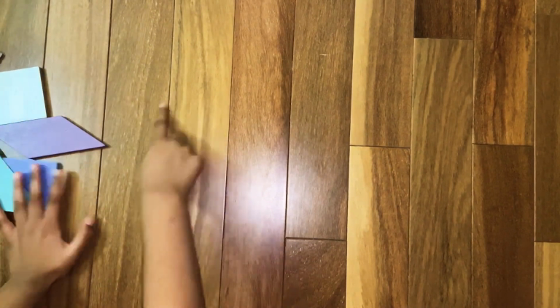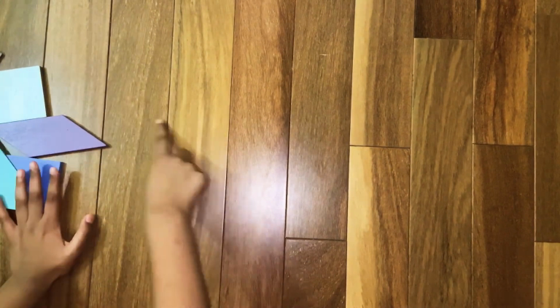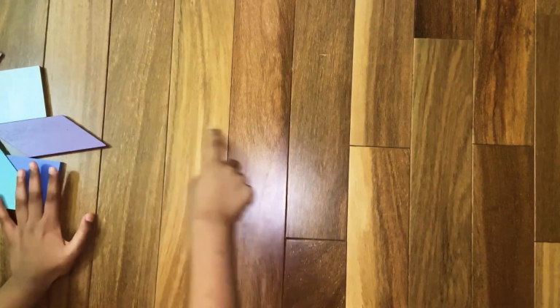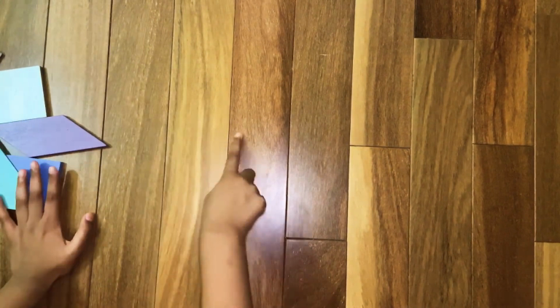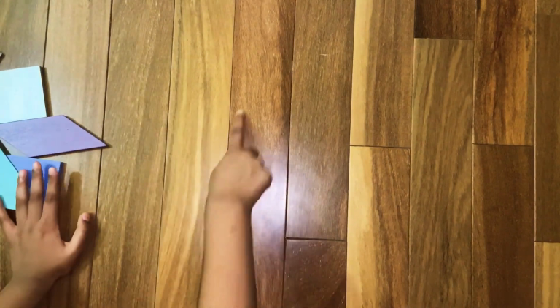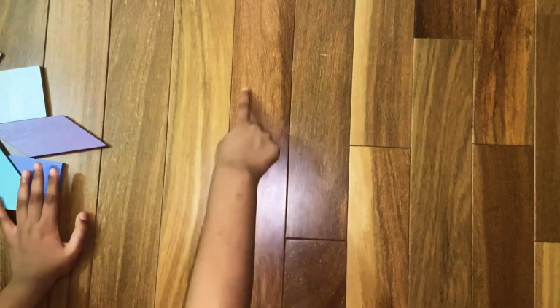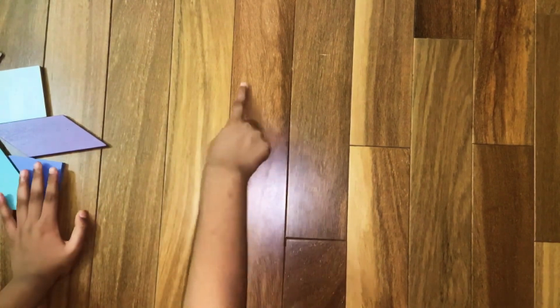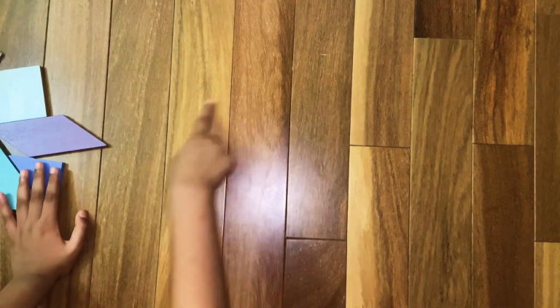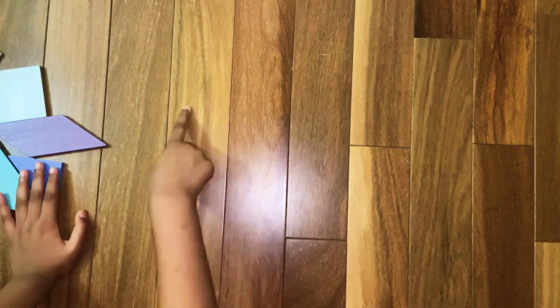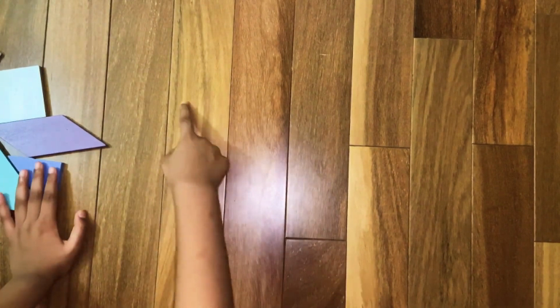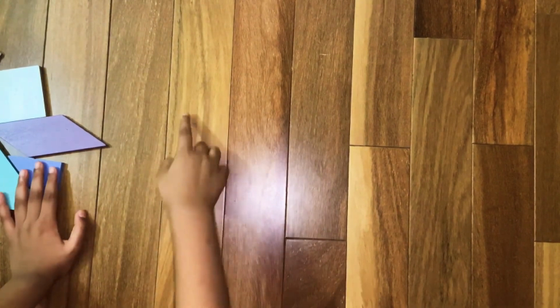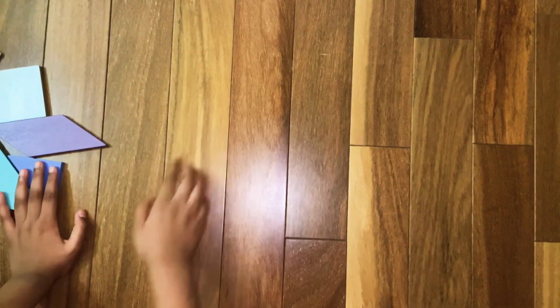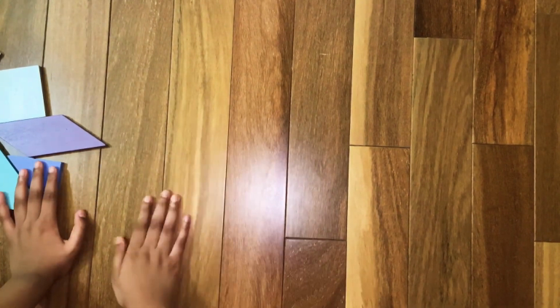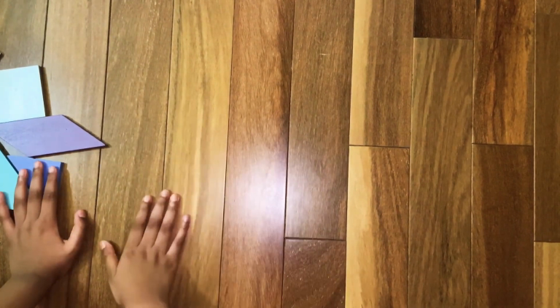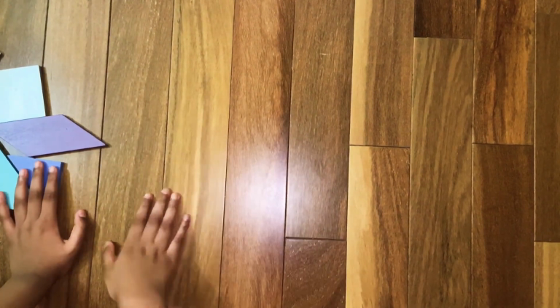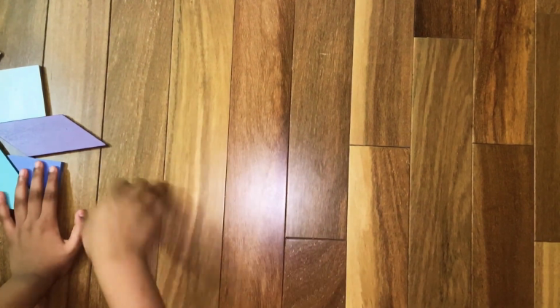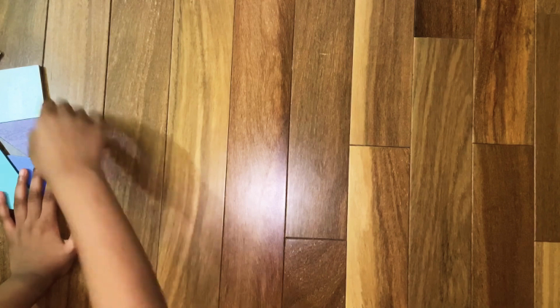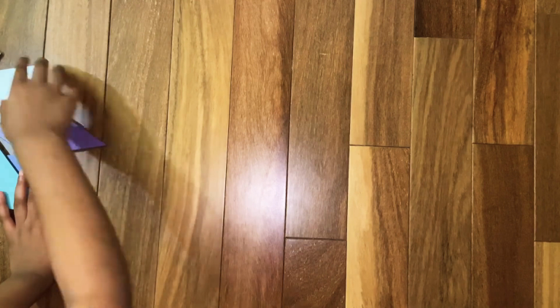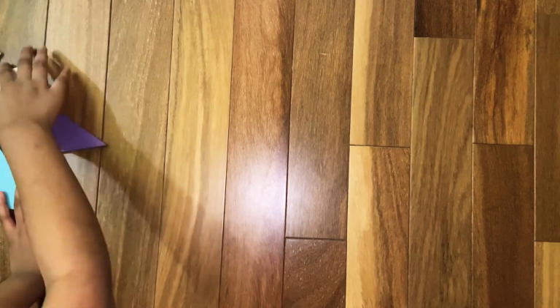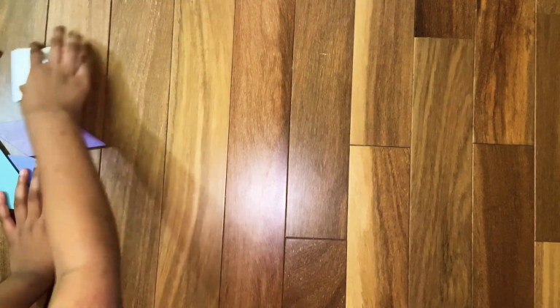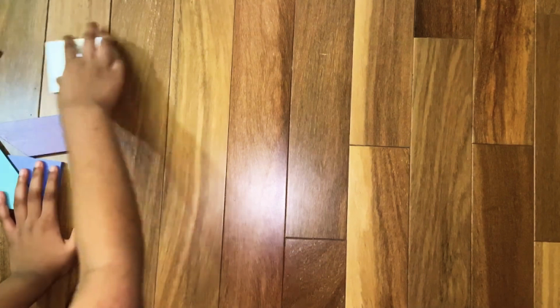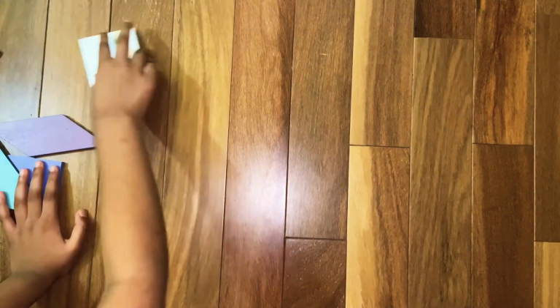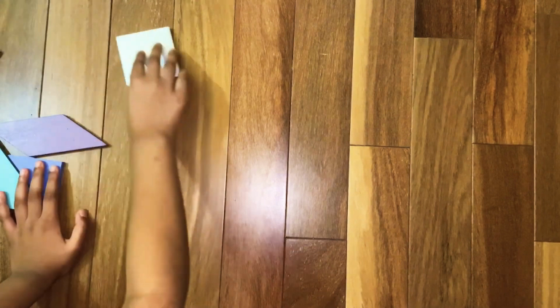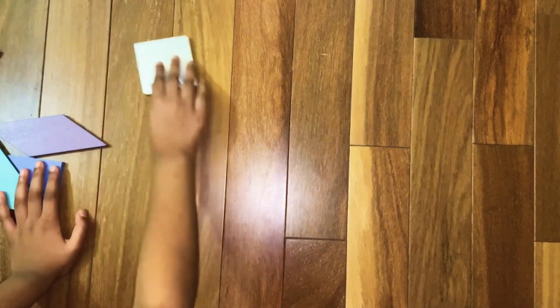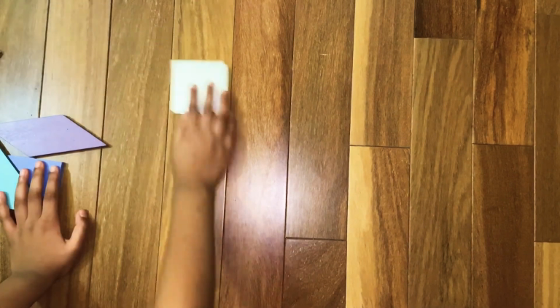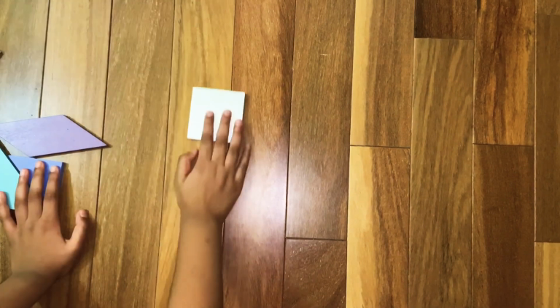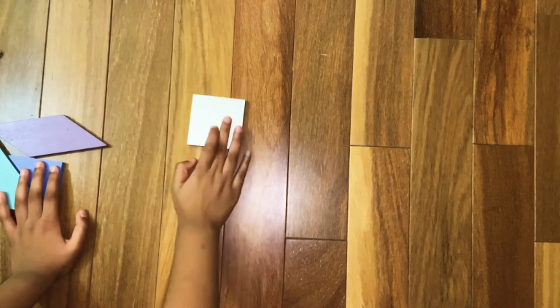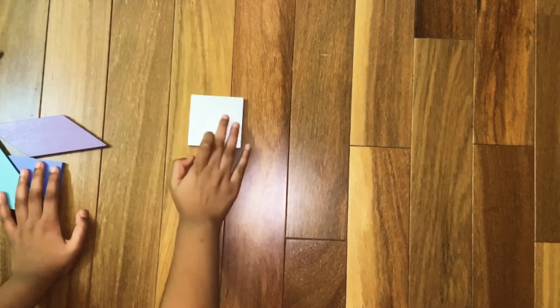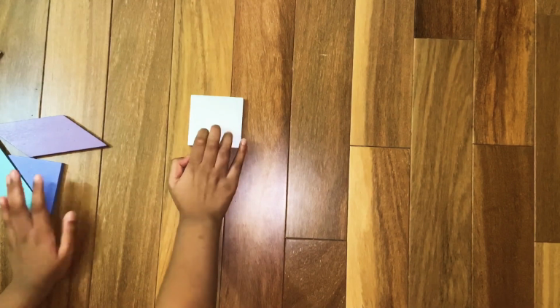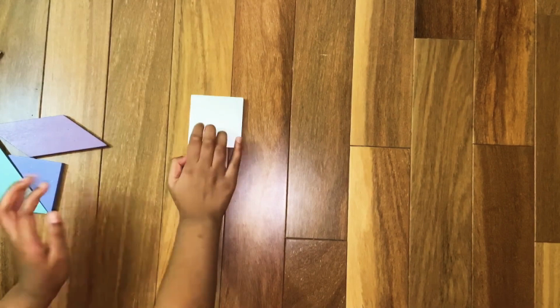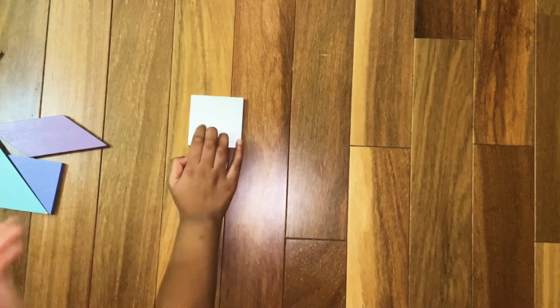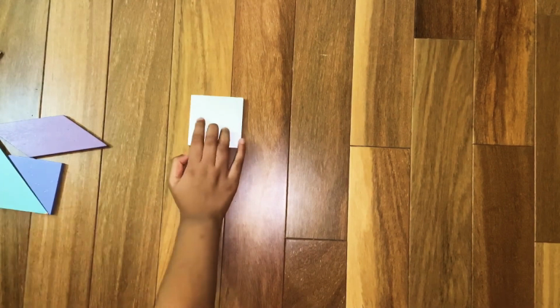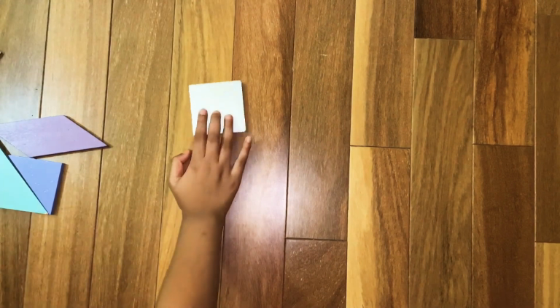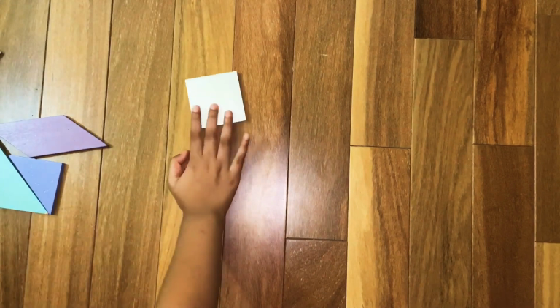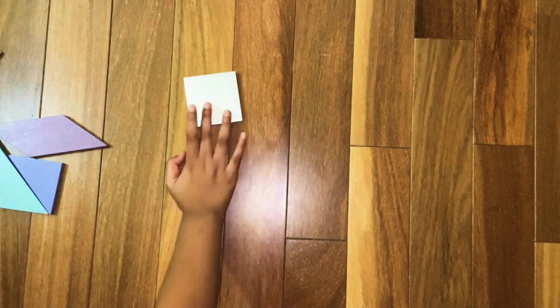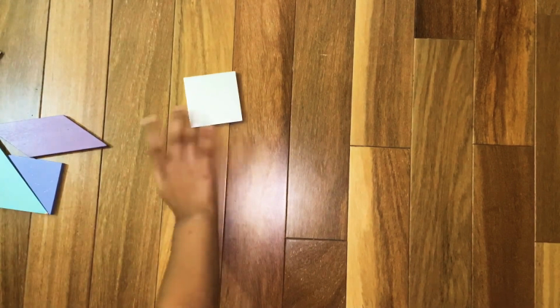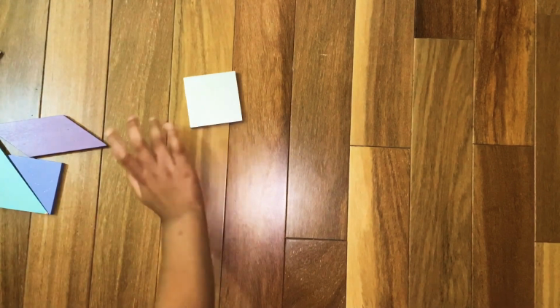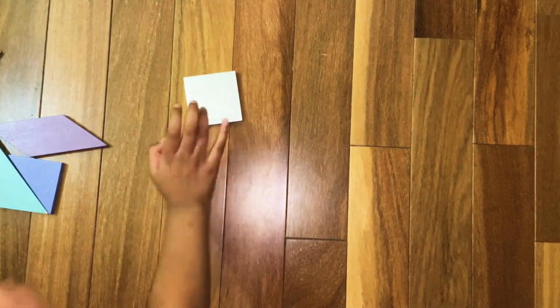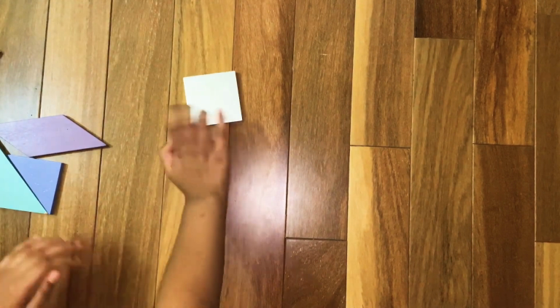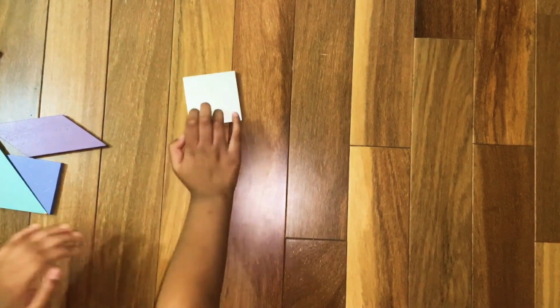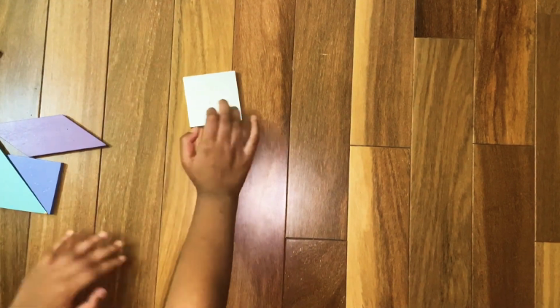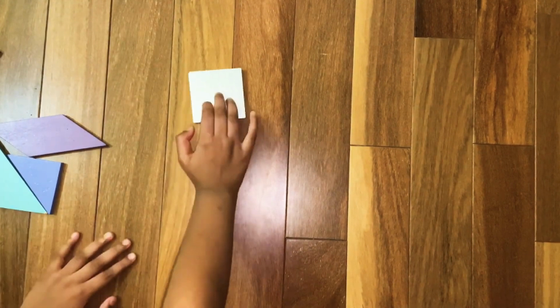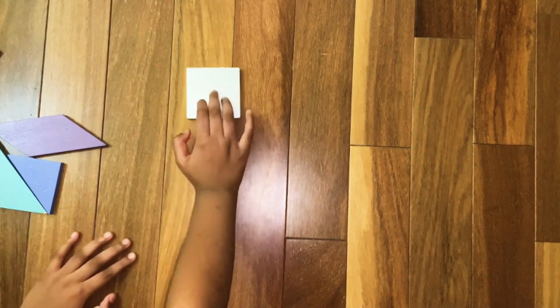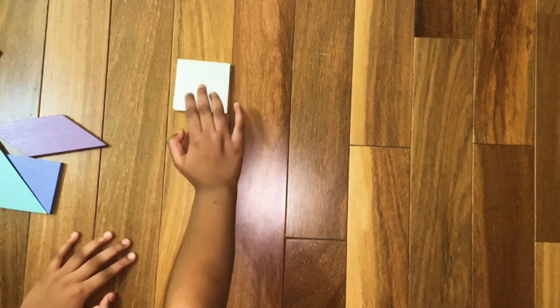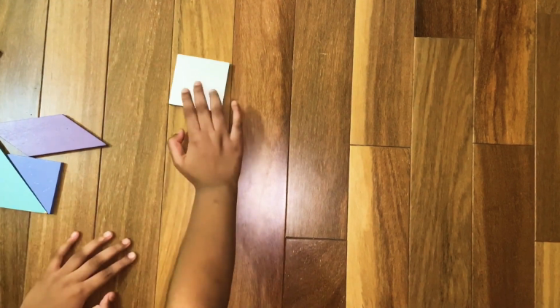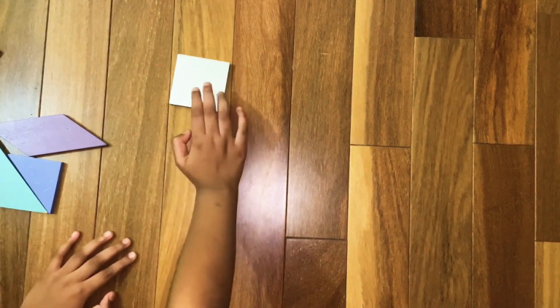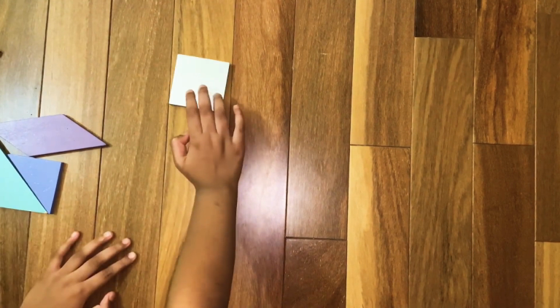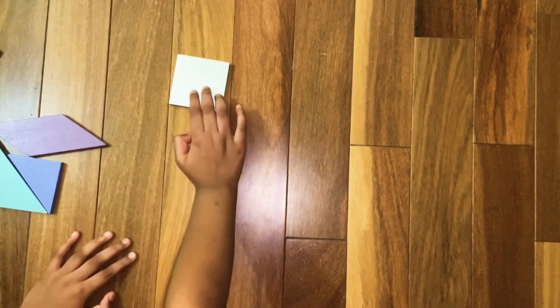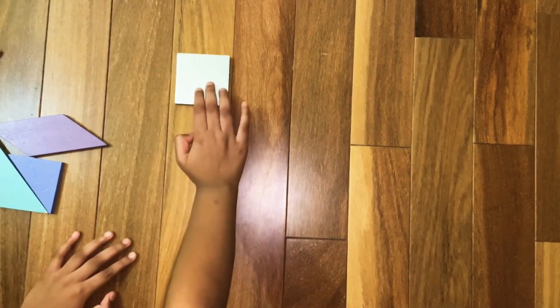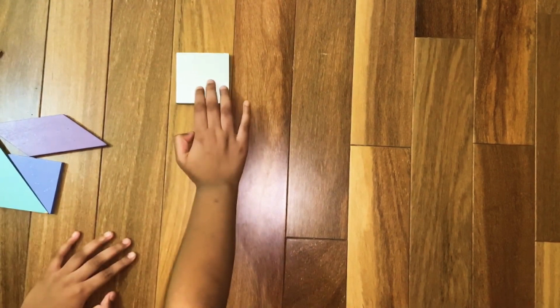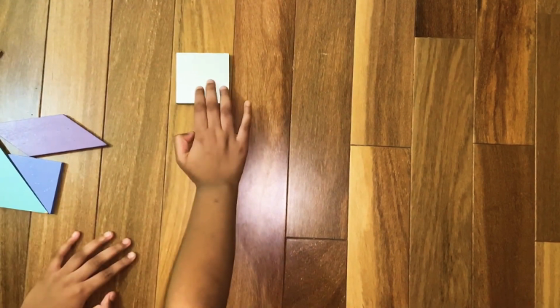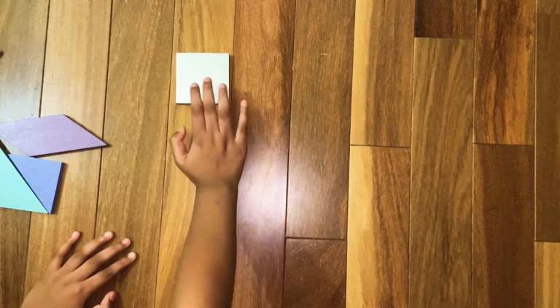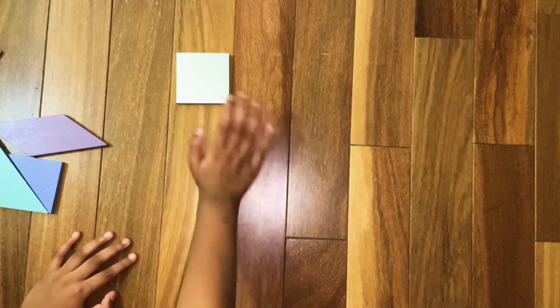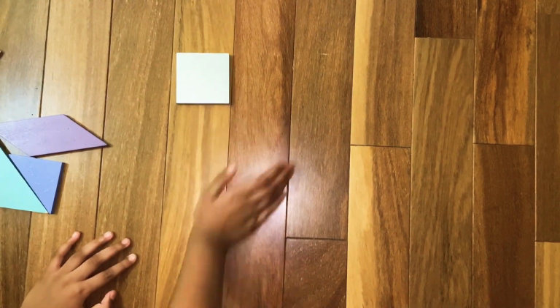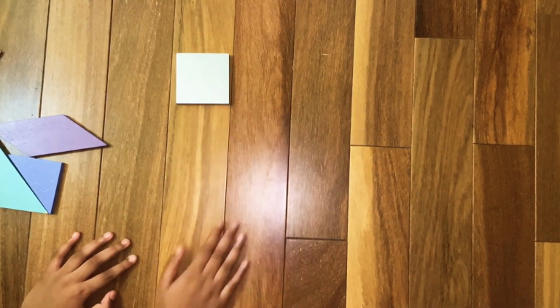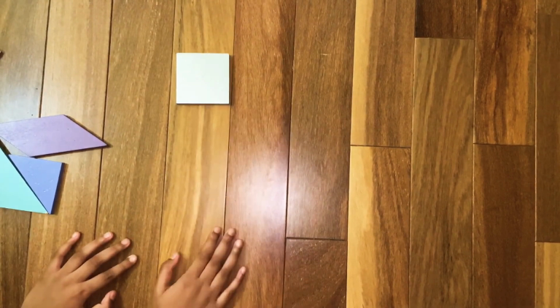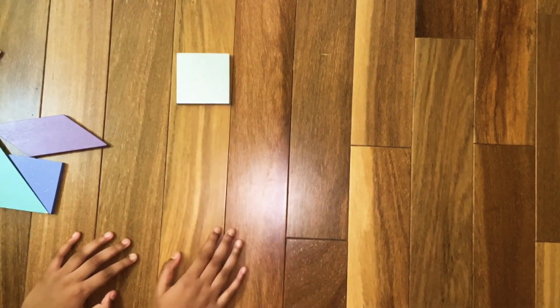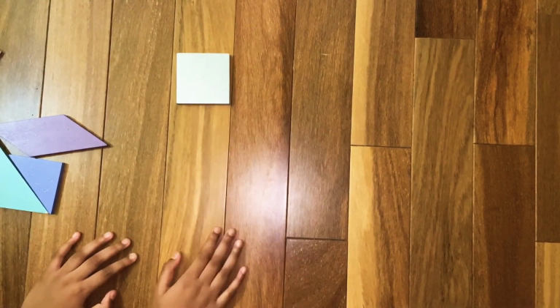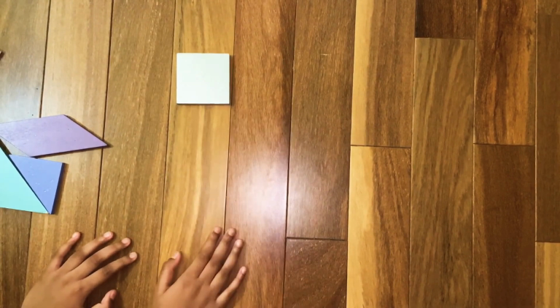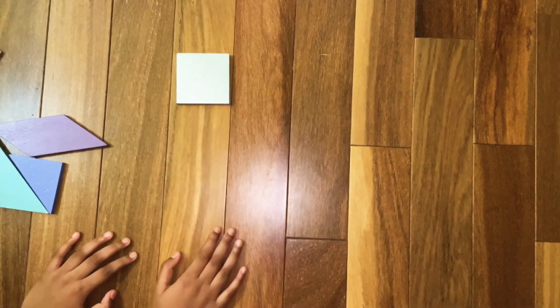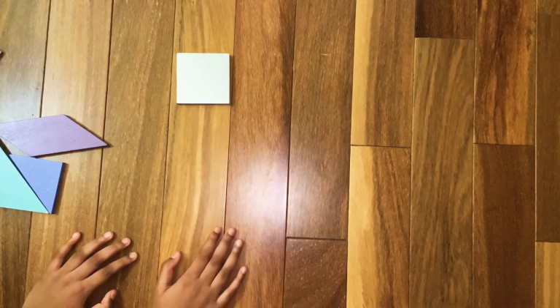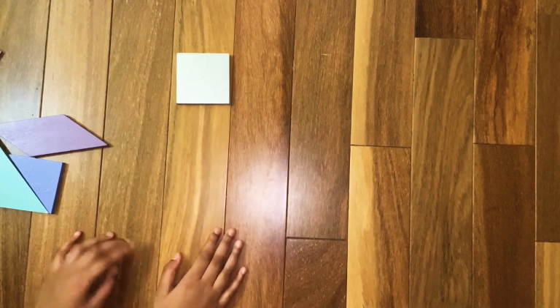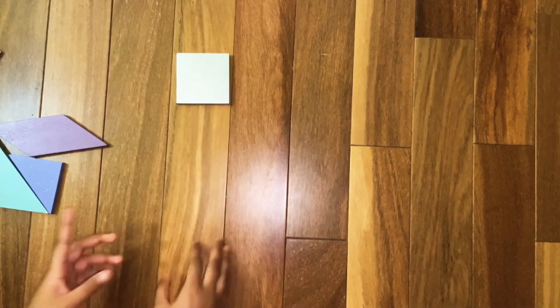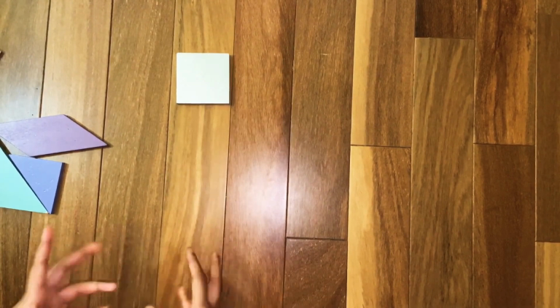So to start off, we are going to make the chimney. For that we are going to need the square. Assemble the square like this.